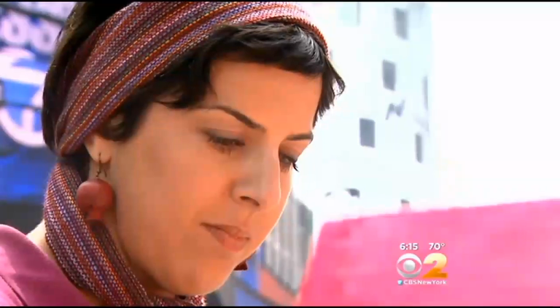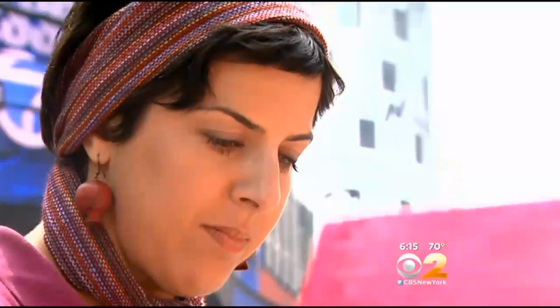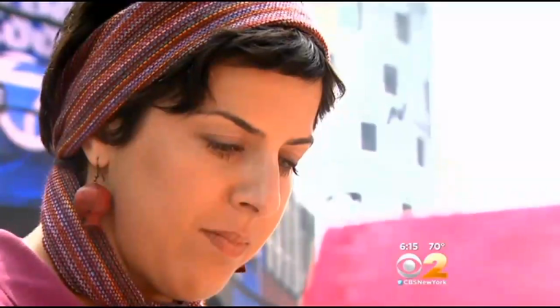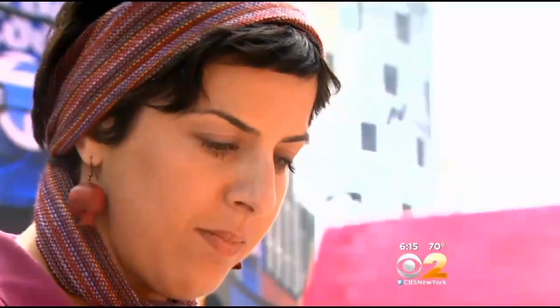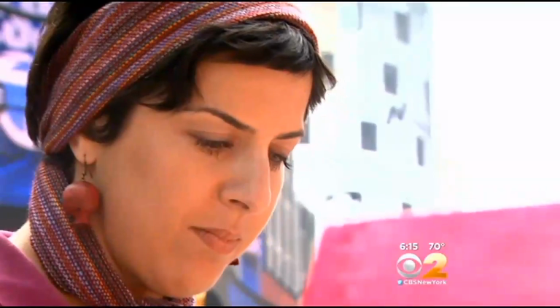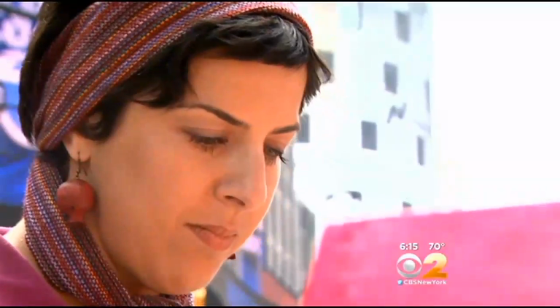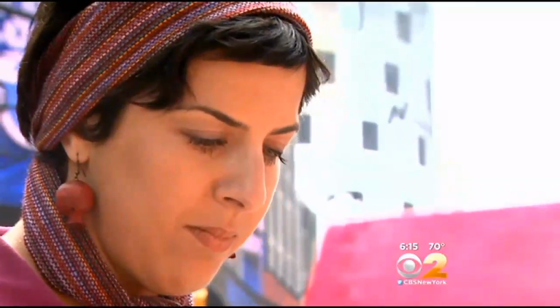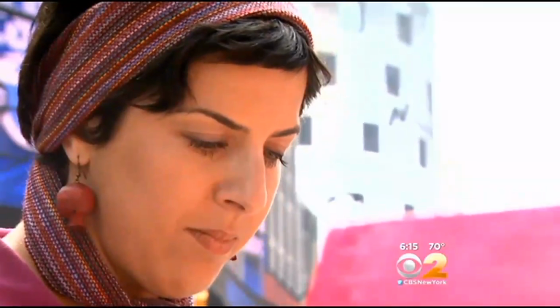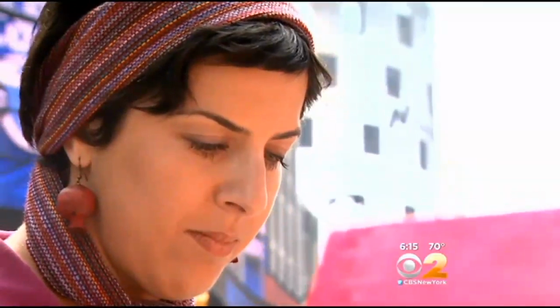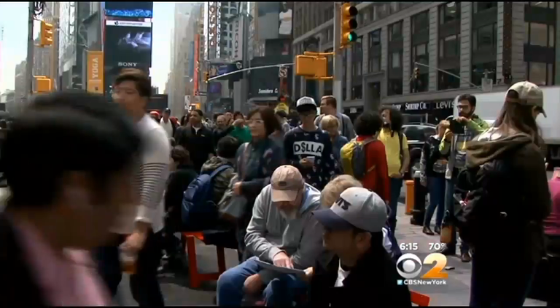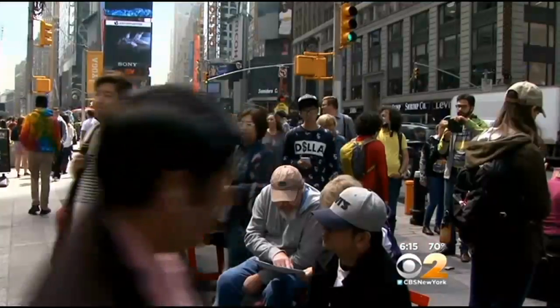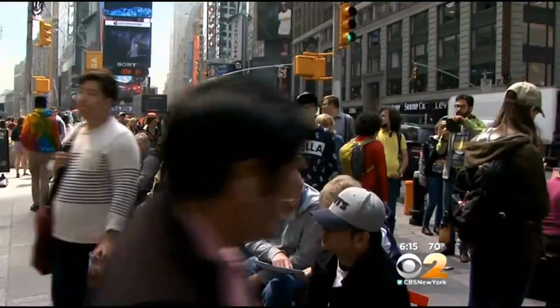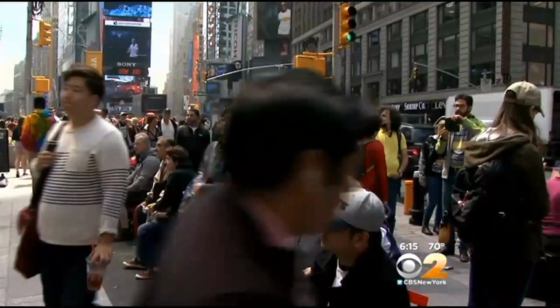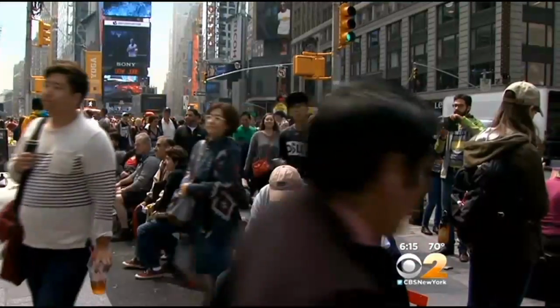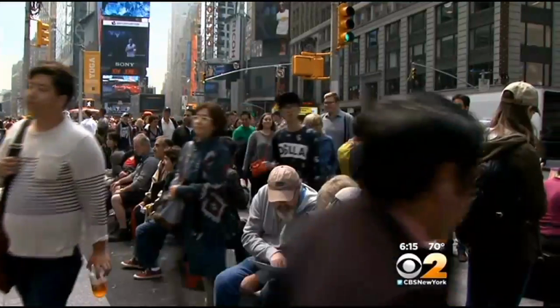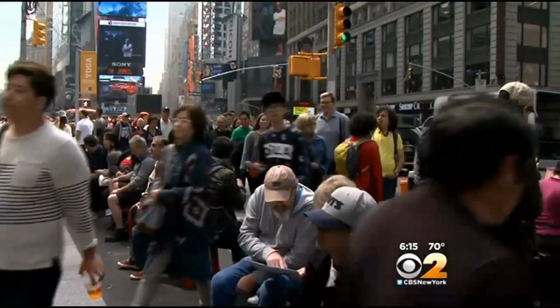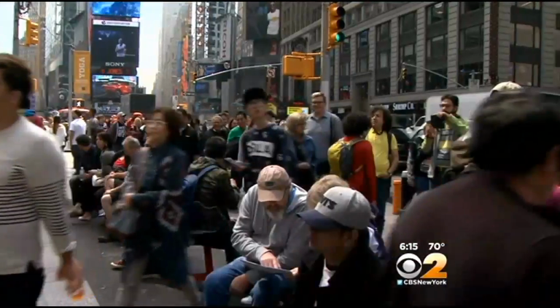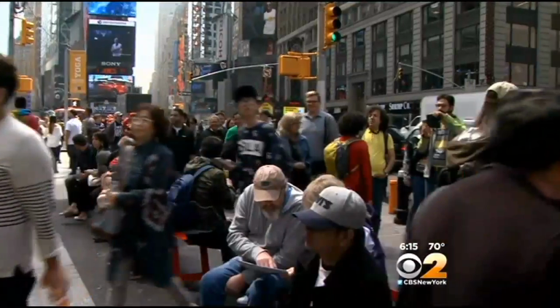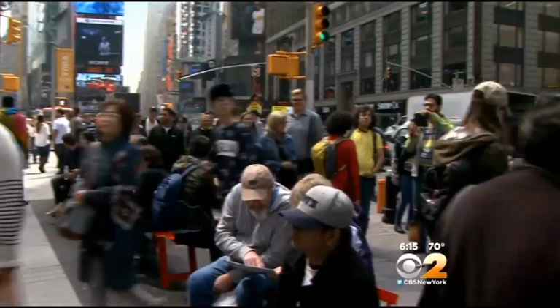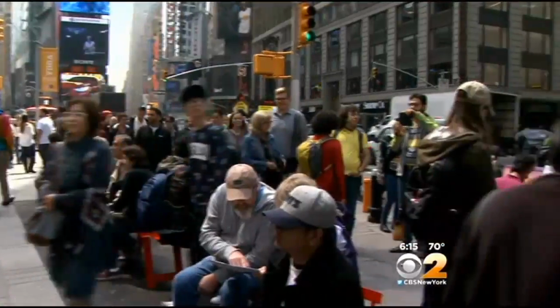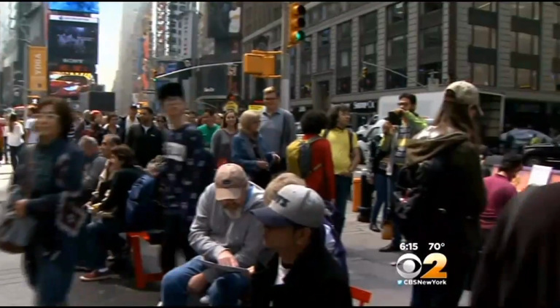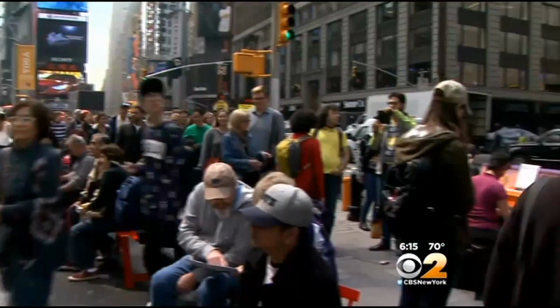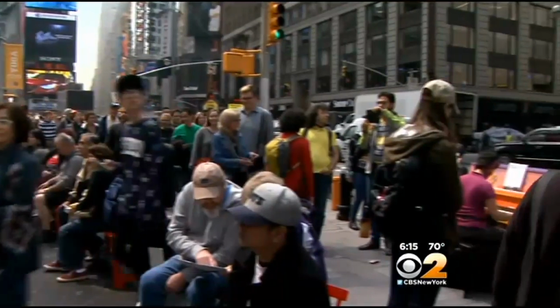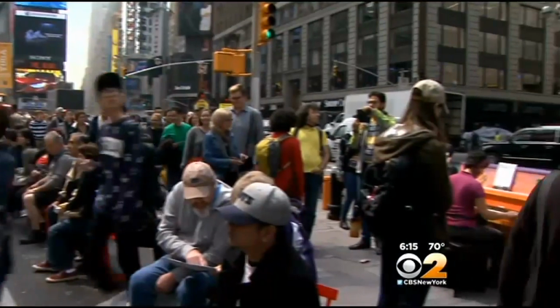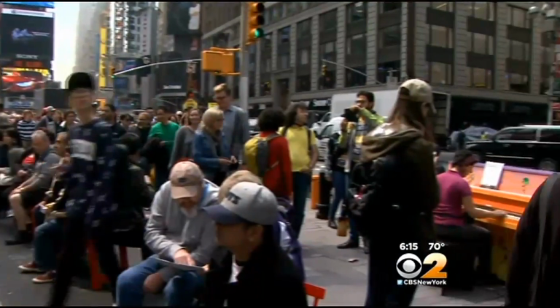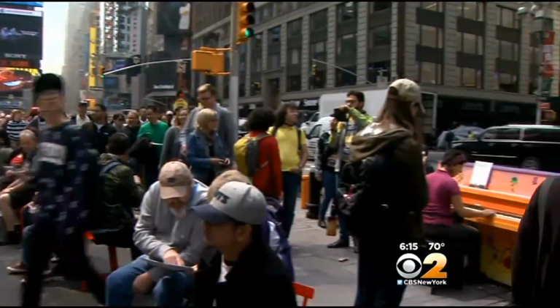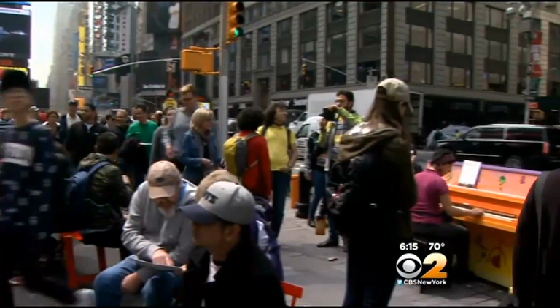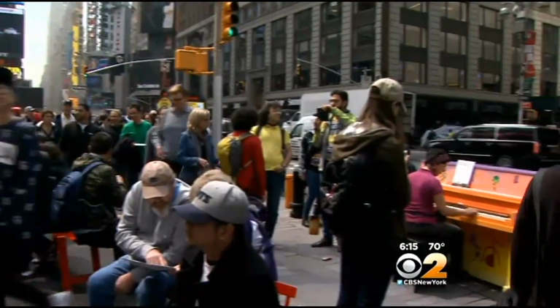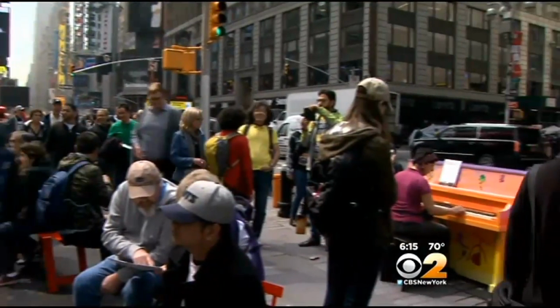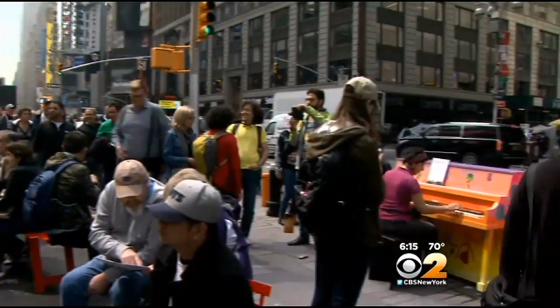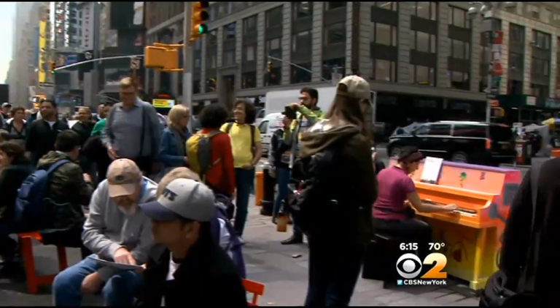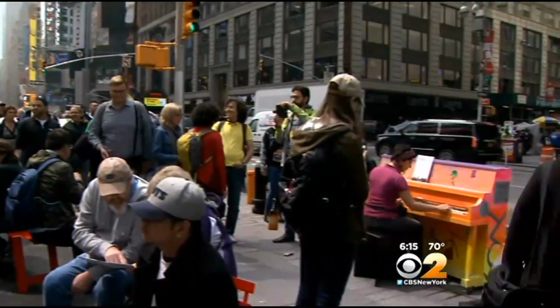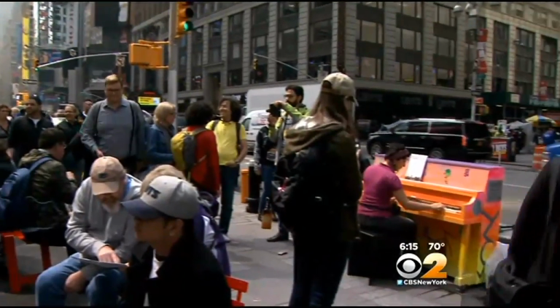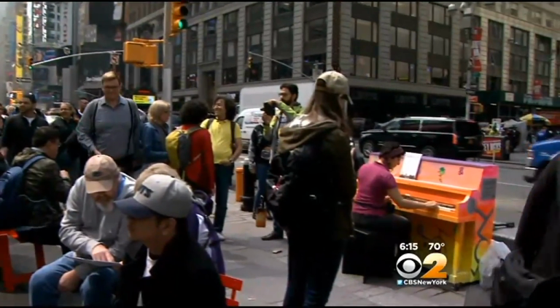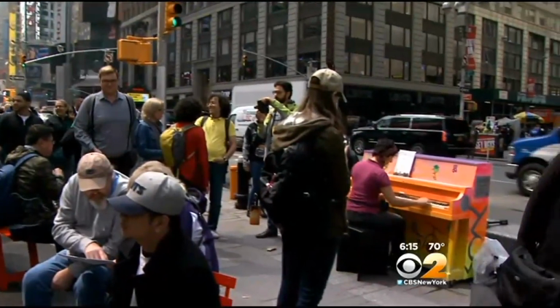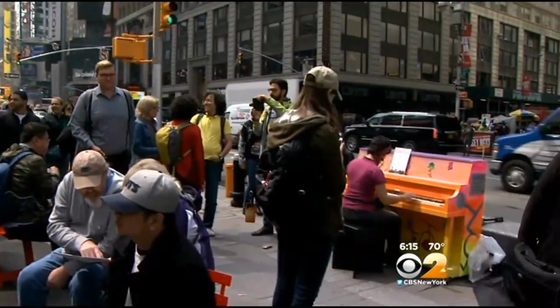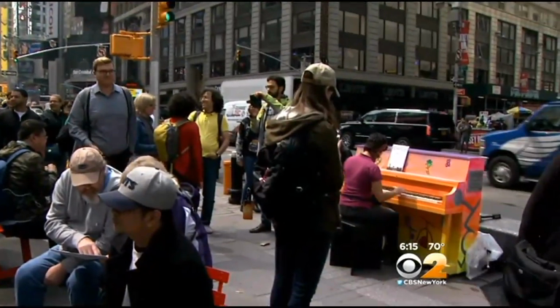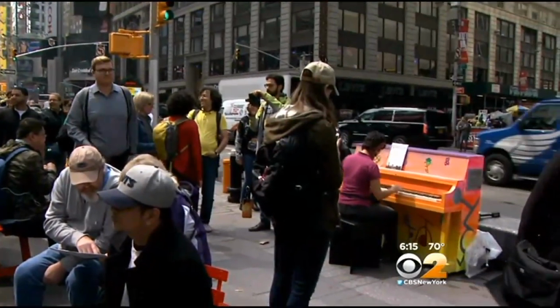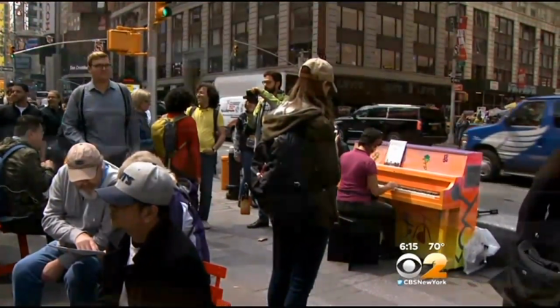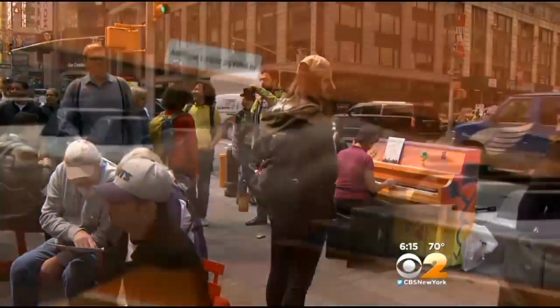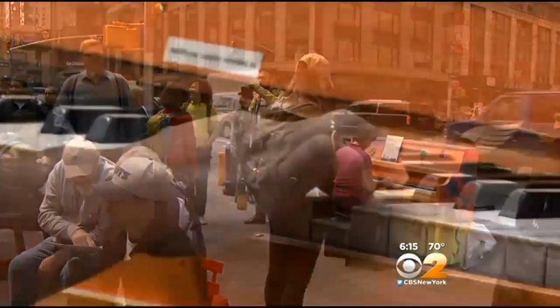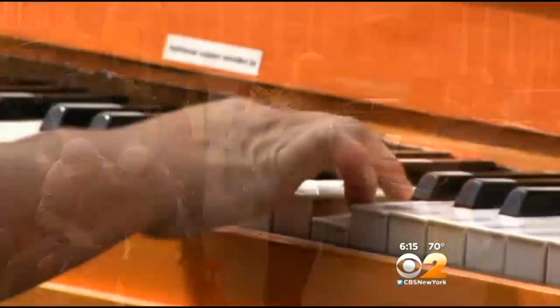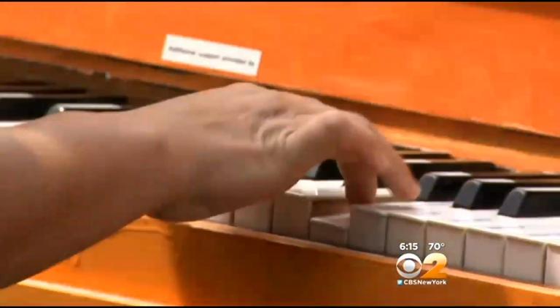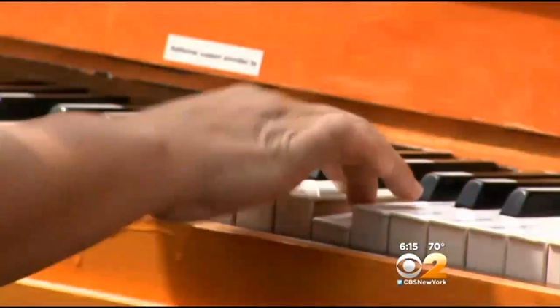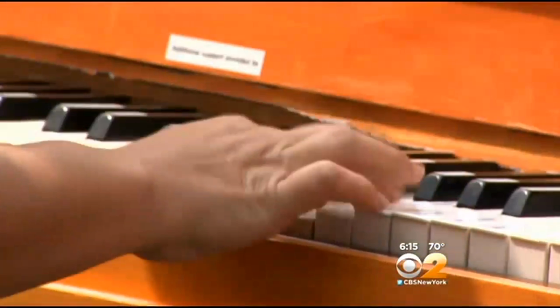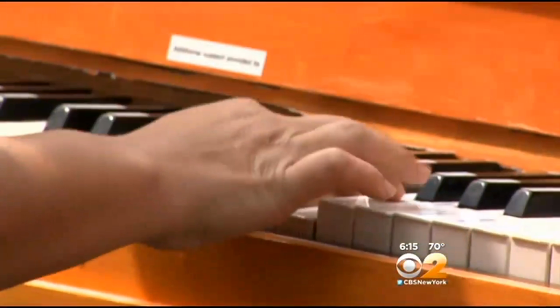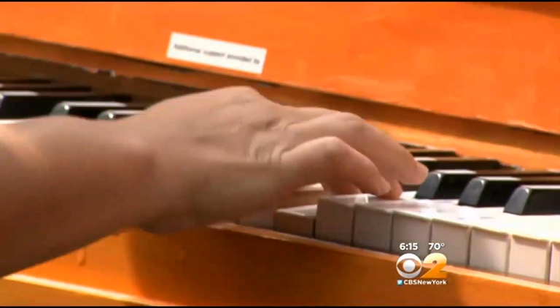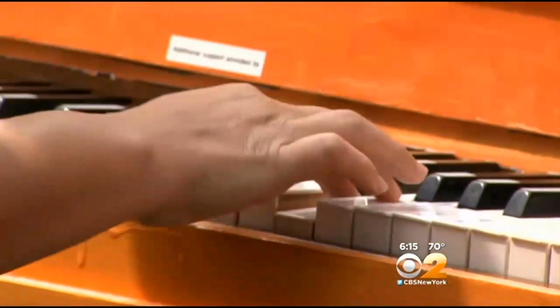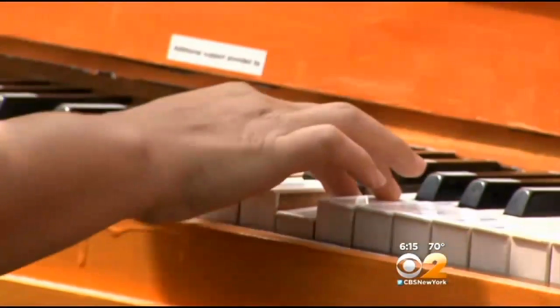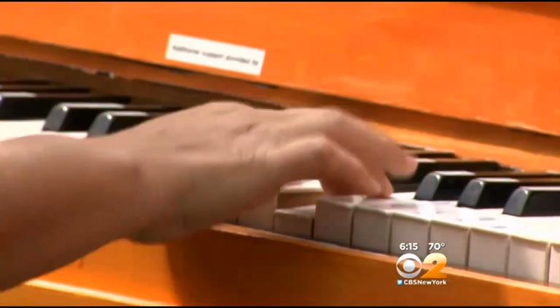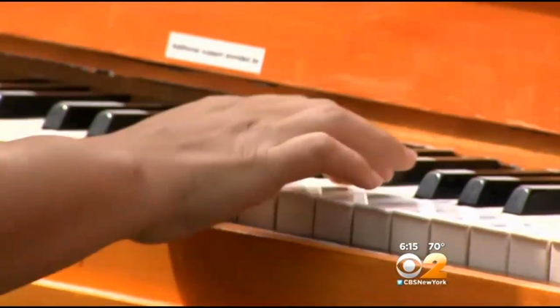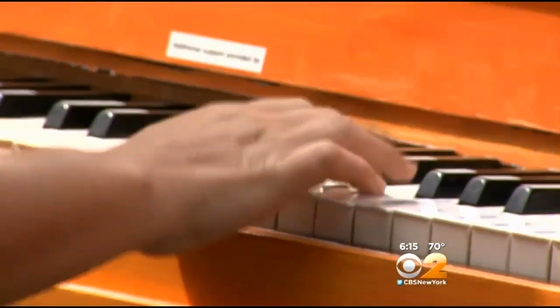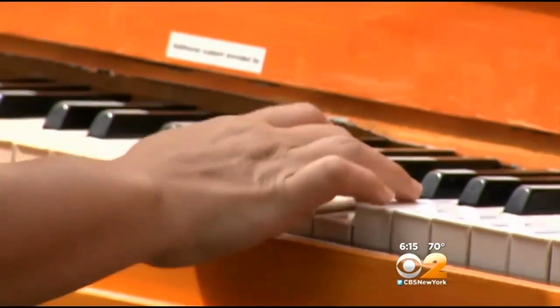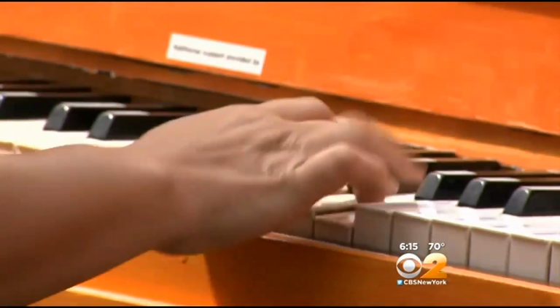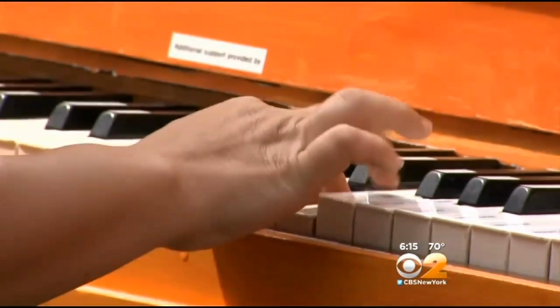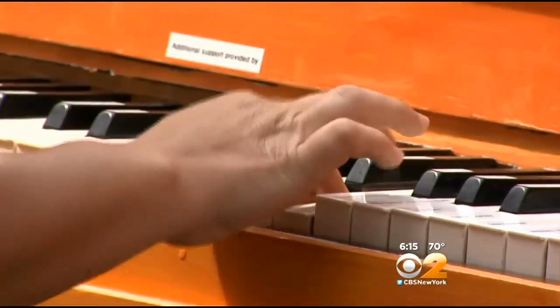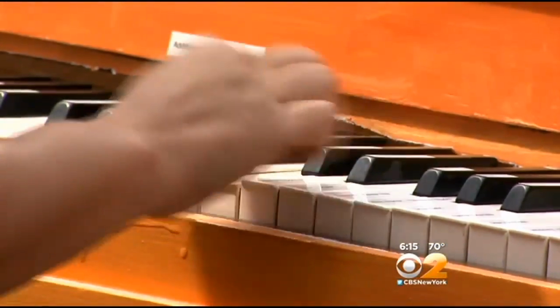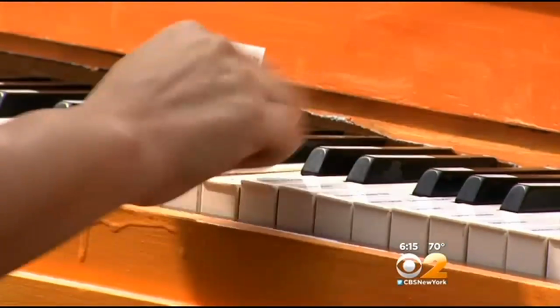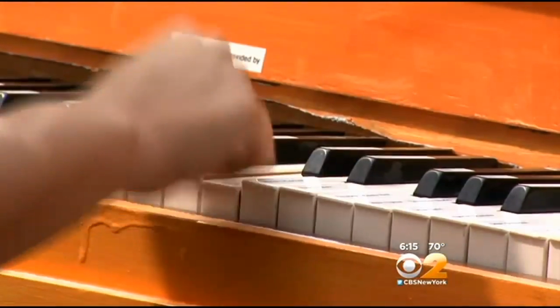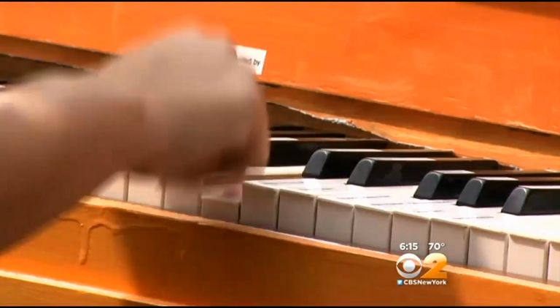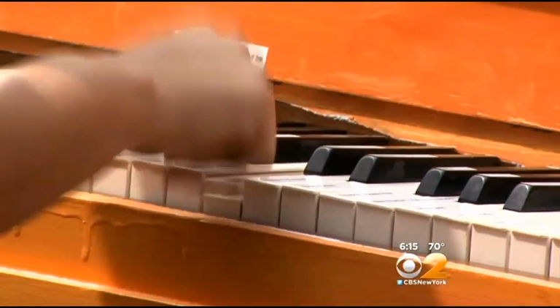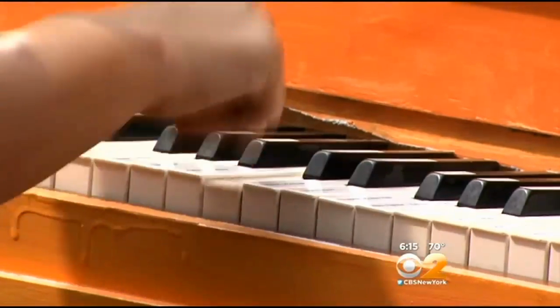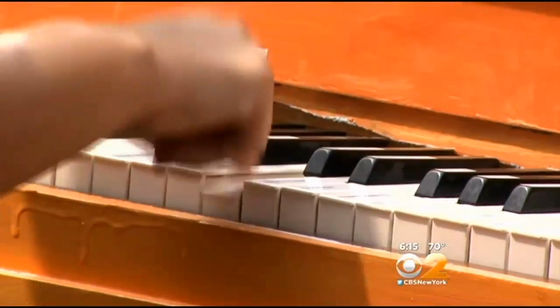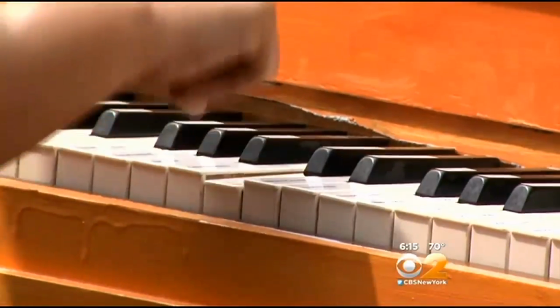Not an easy thing to do, block all of this out. But at the crossroads of the world, we found that music really is the universal language.